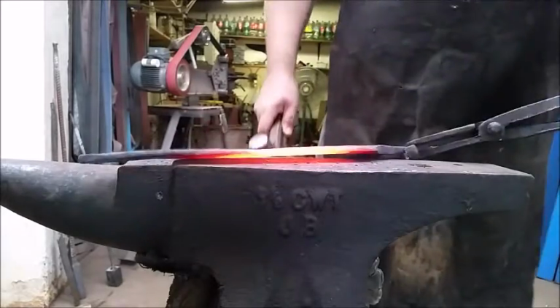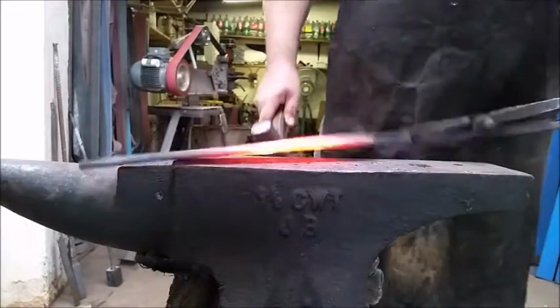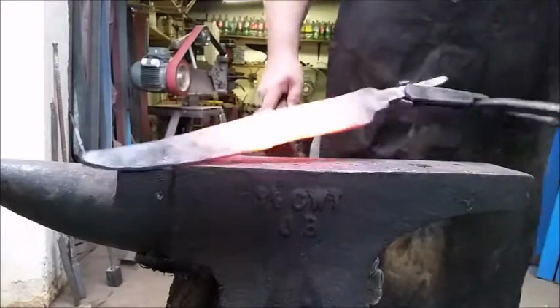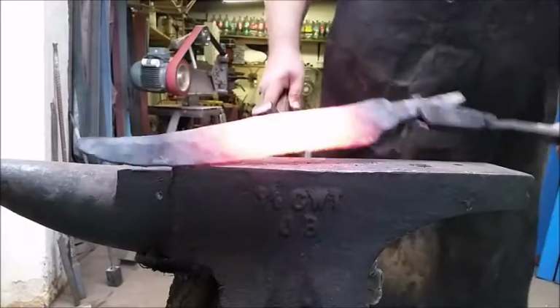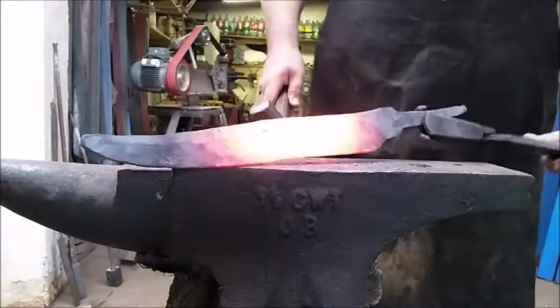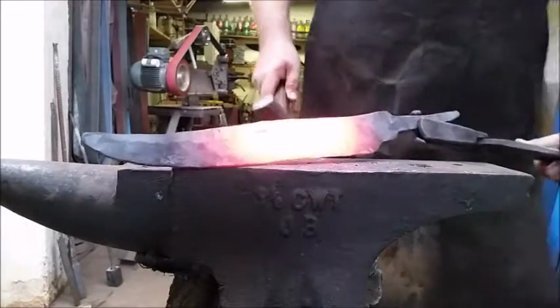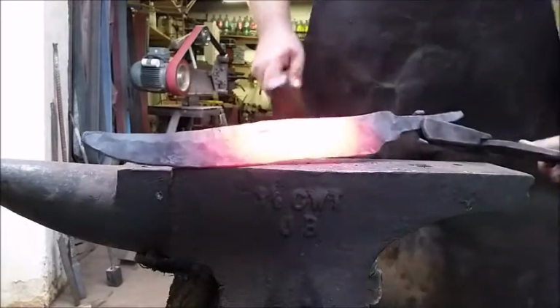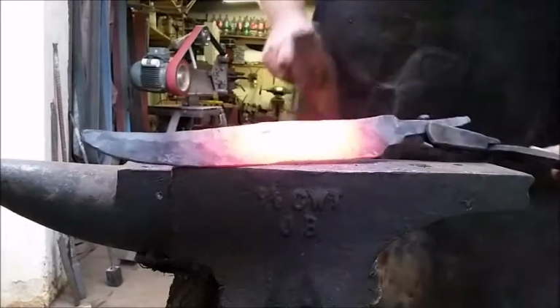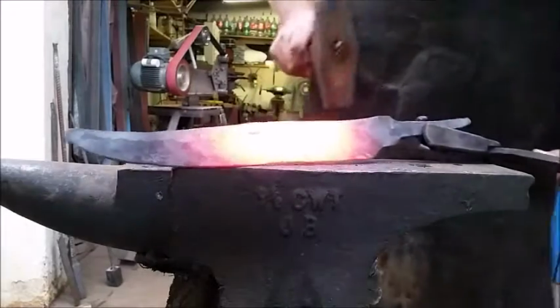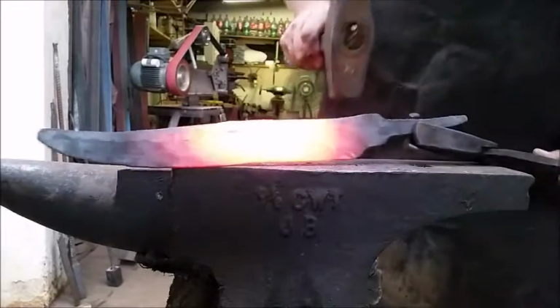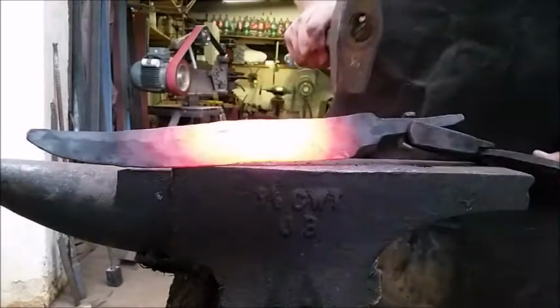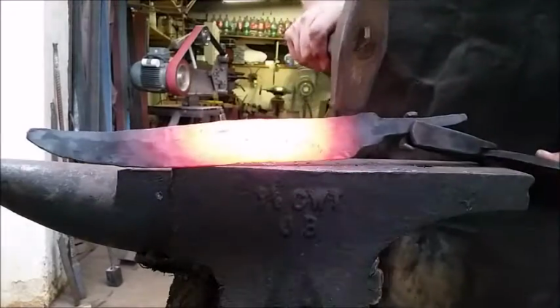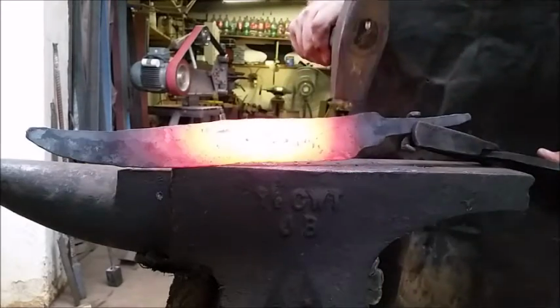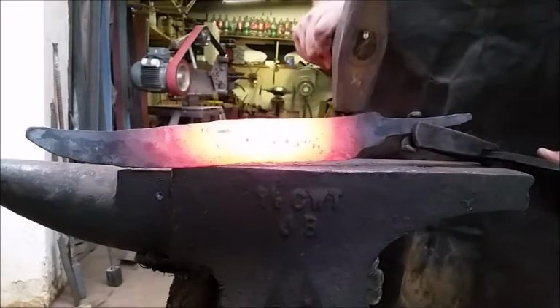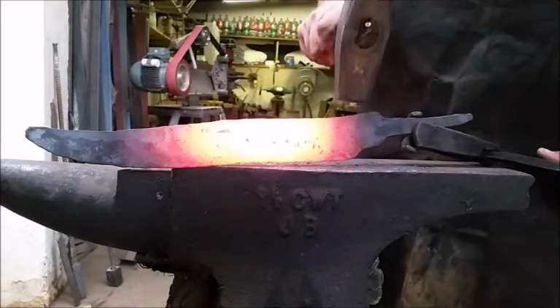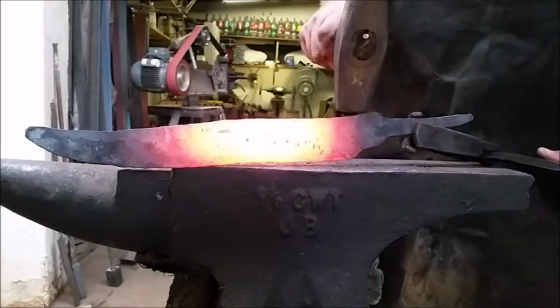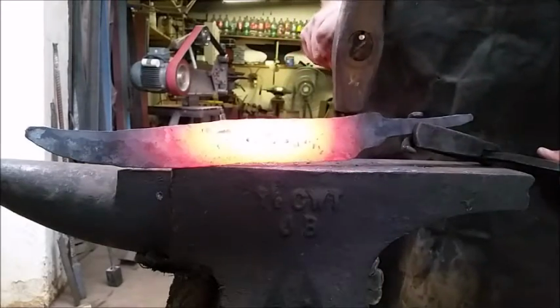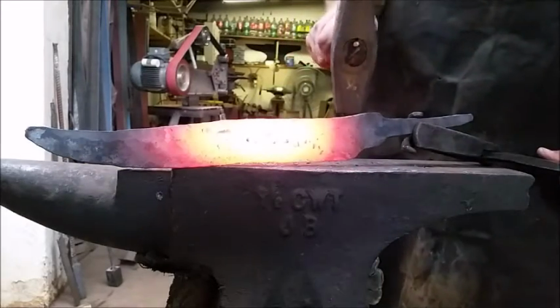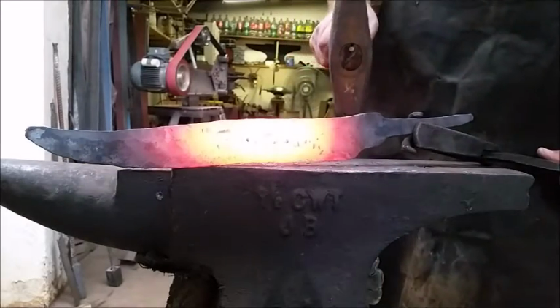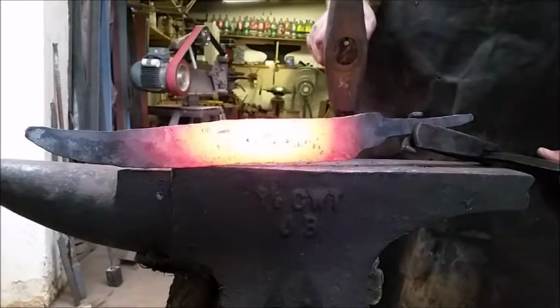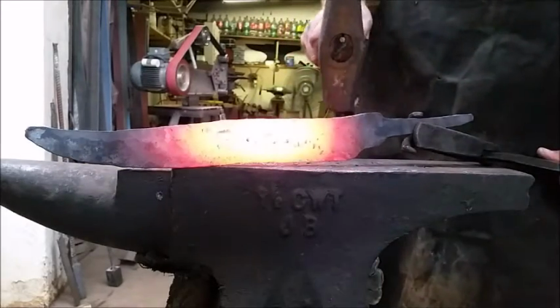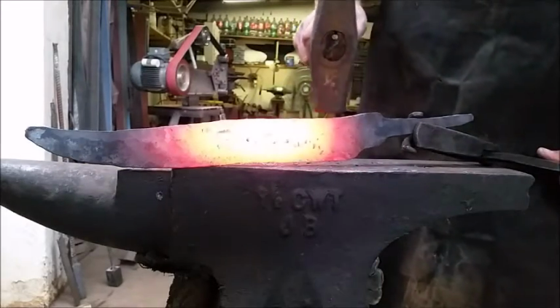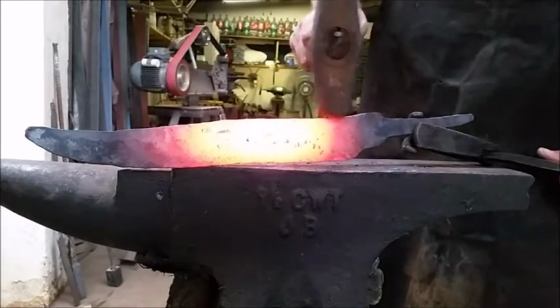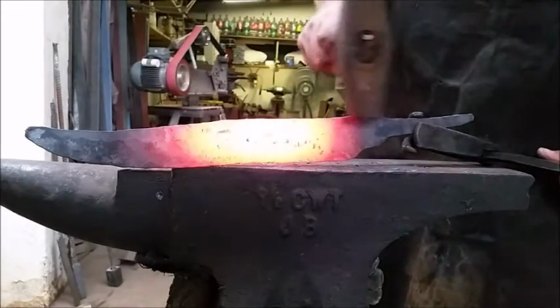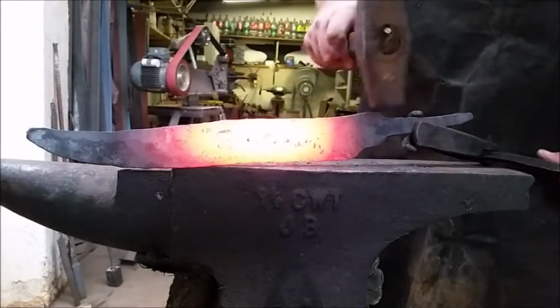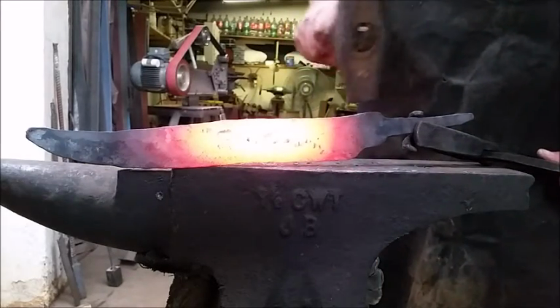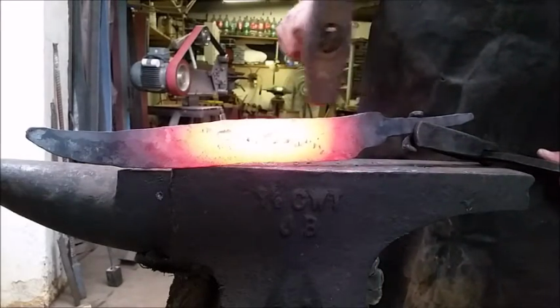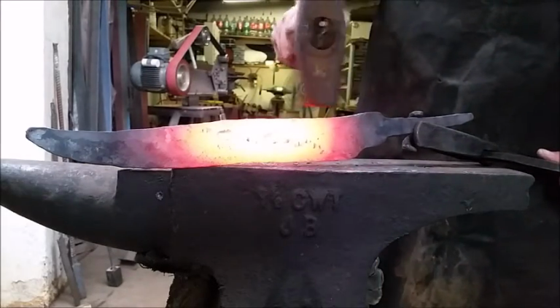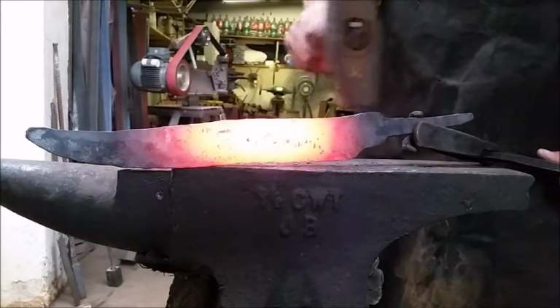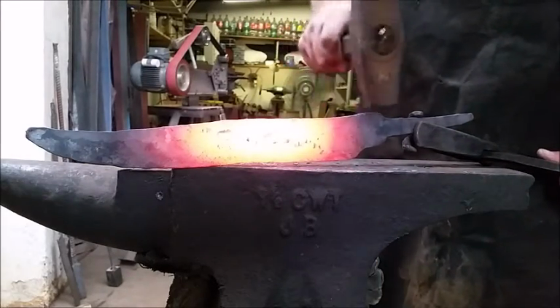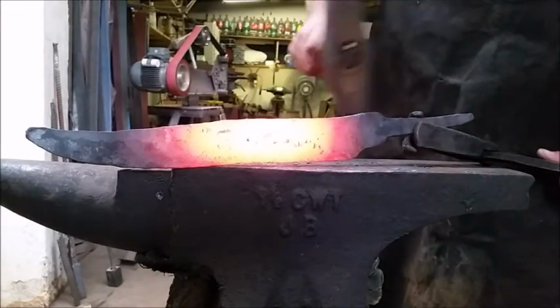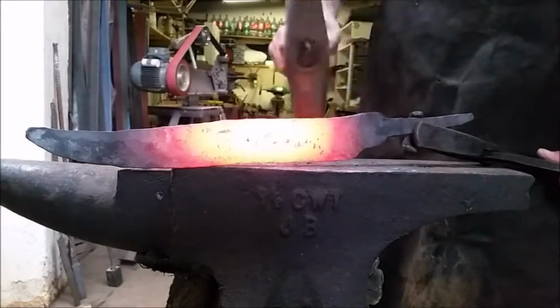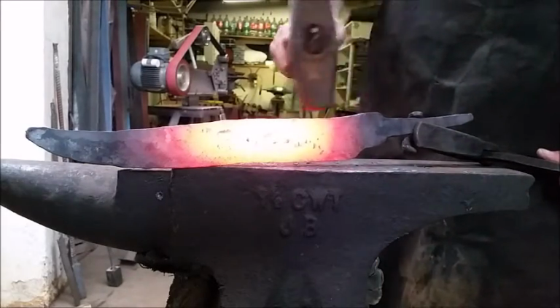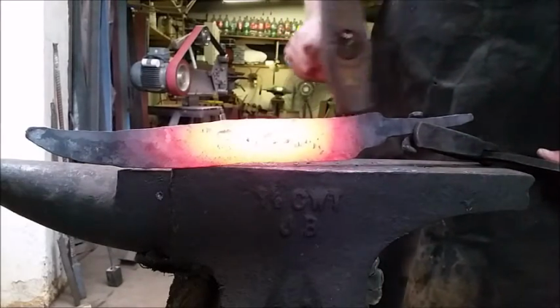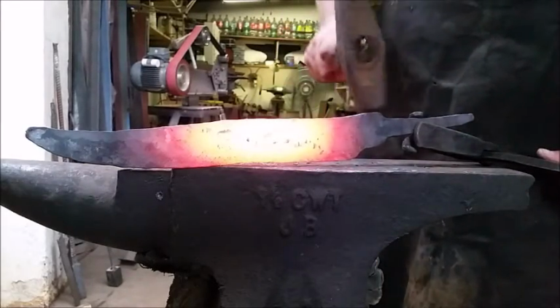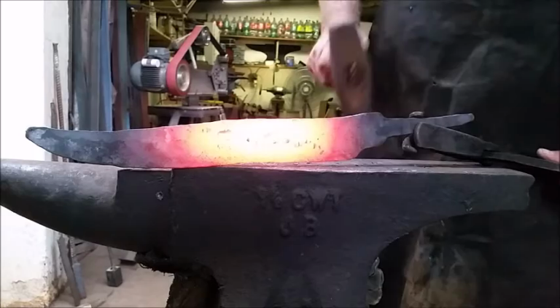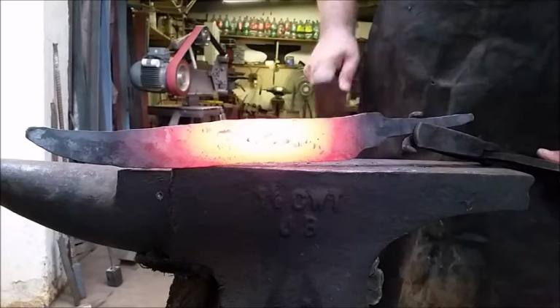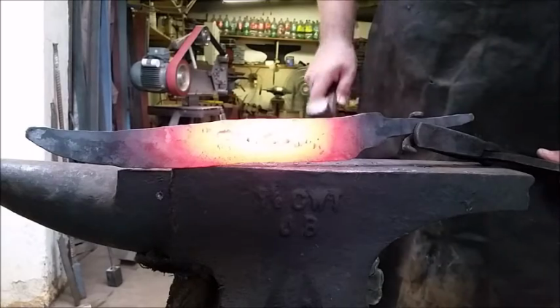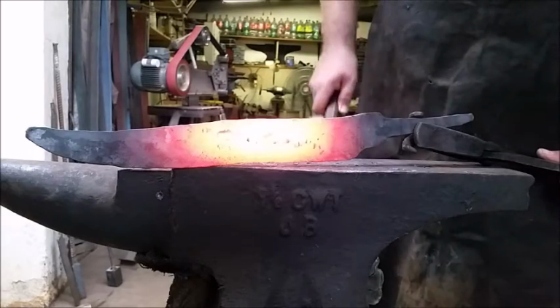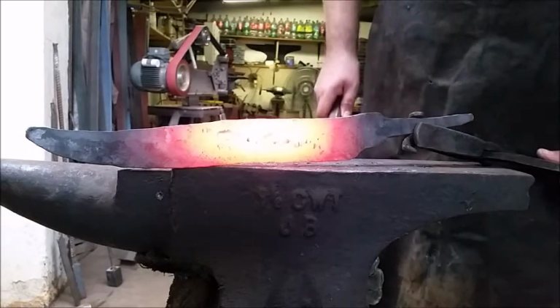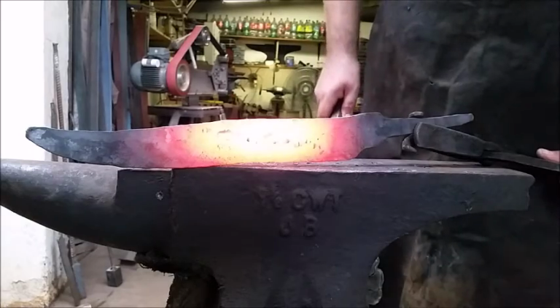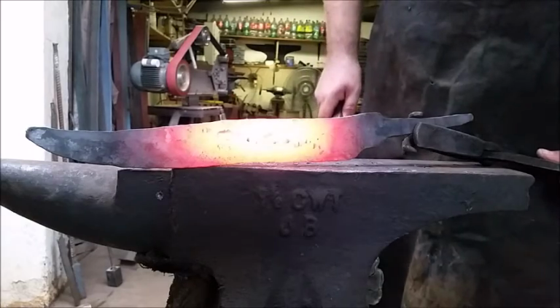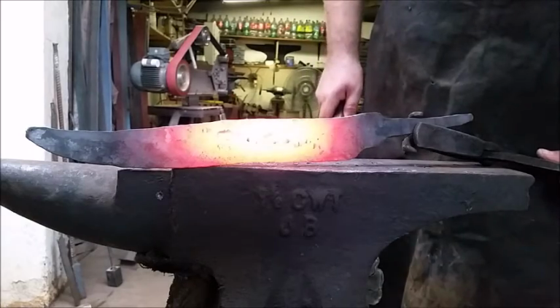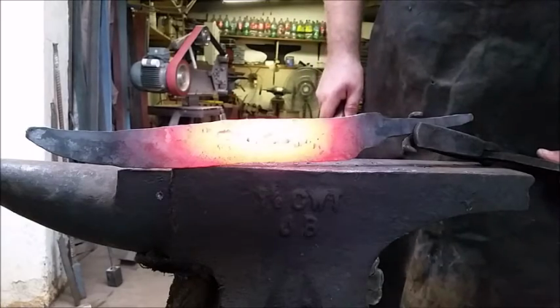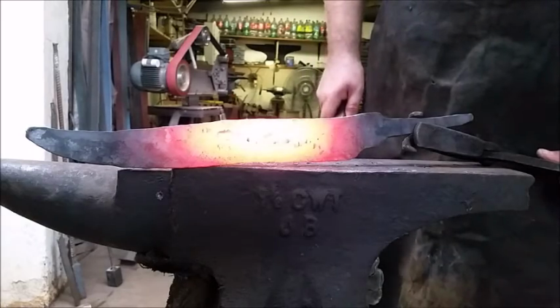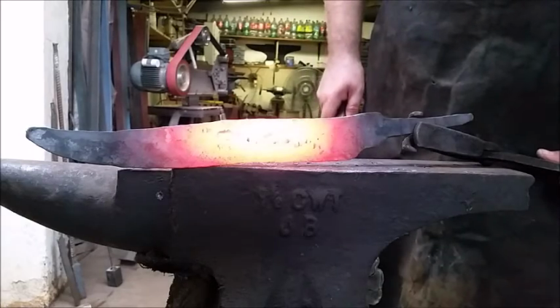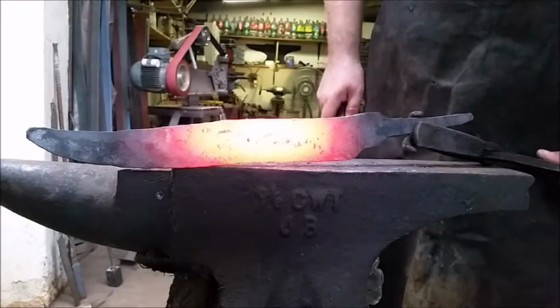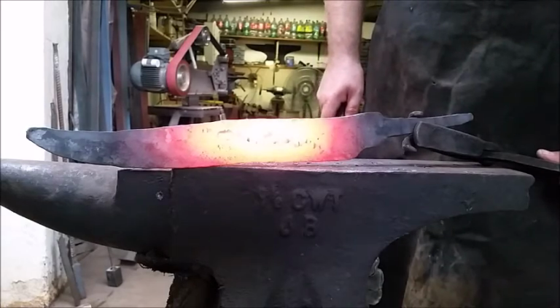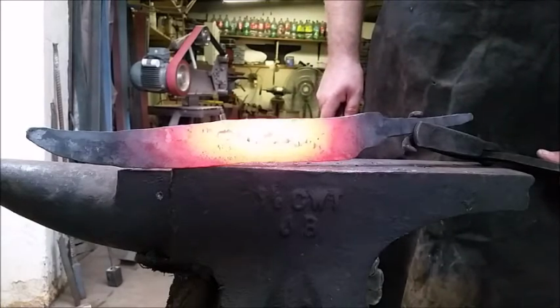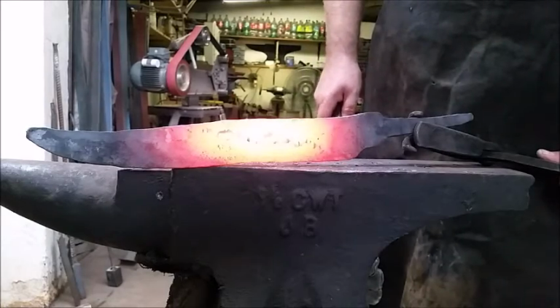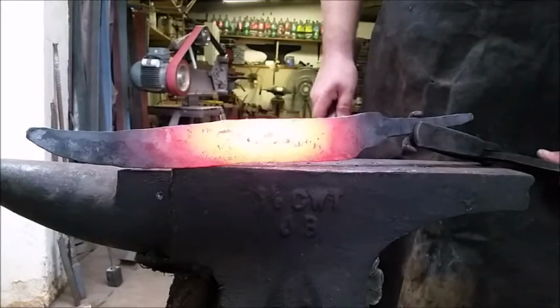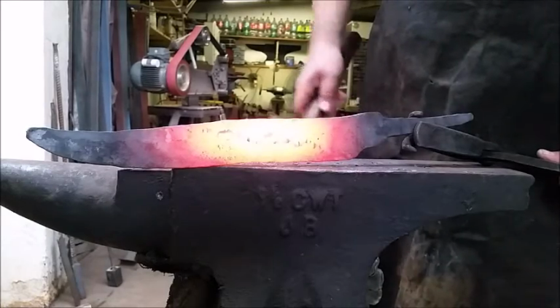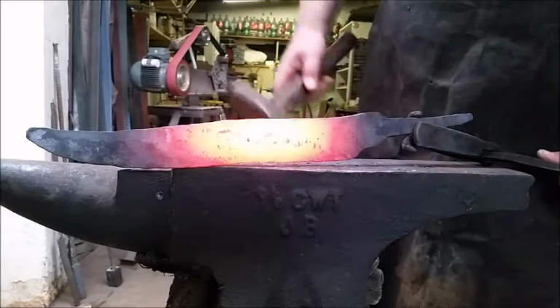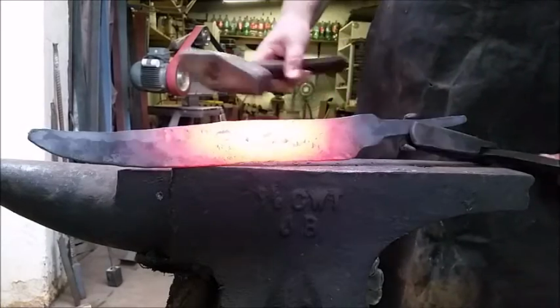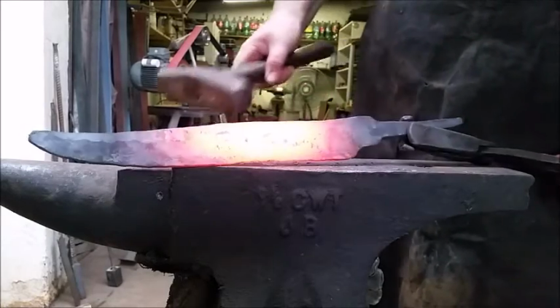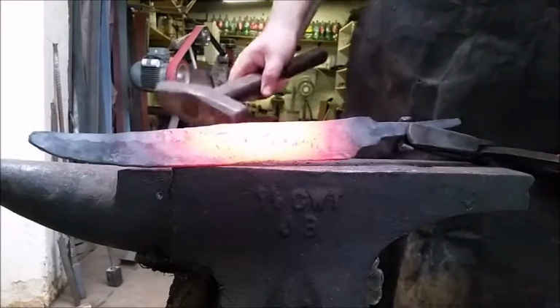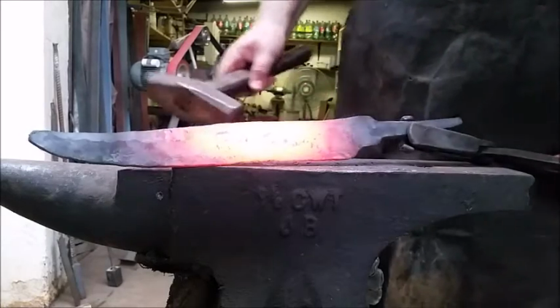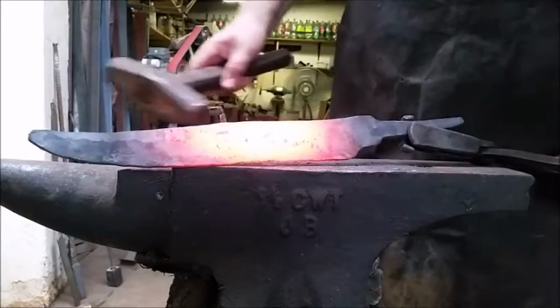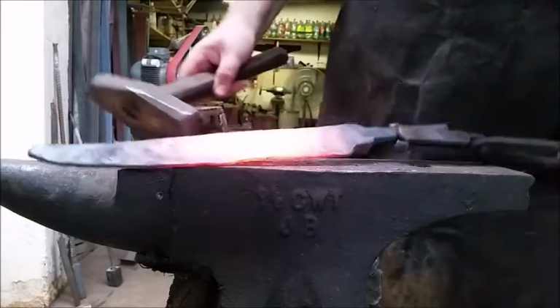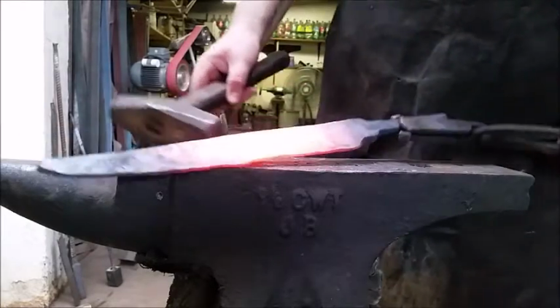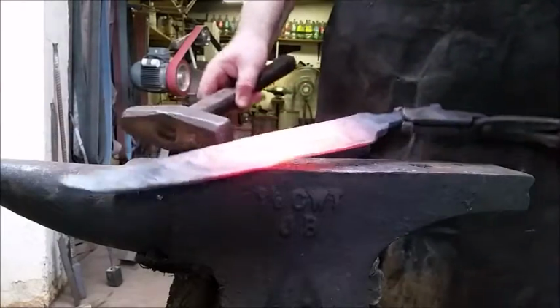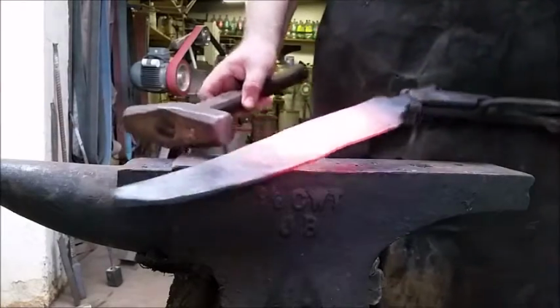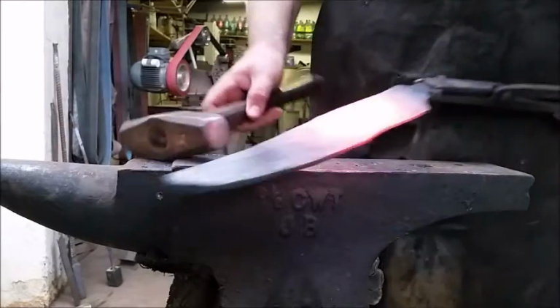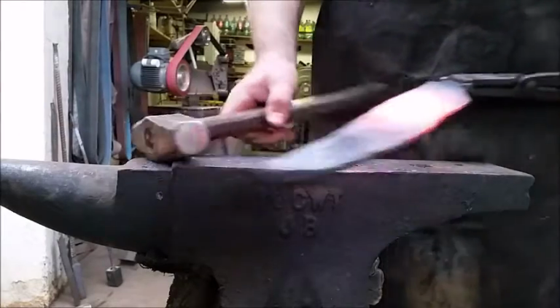Now you can see this area is not hot enough, so I'm going to heat this up next. And then we're going to straighten that. You'll see from a different angle.